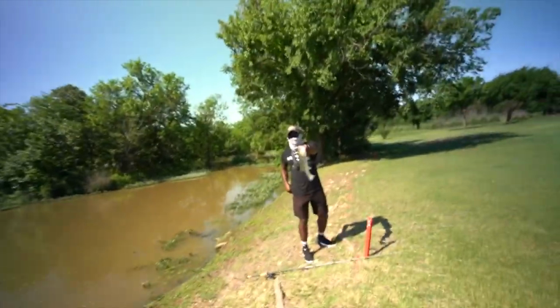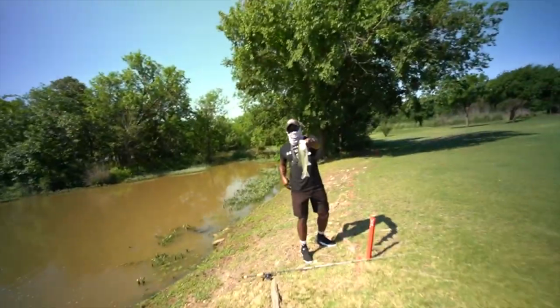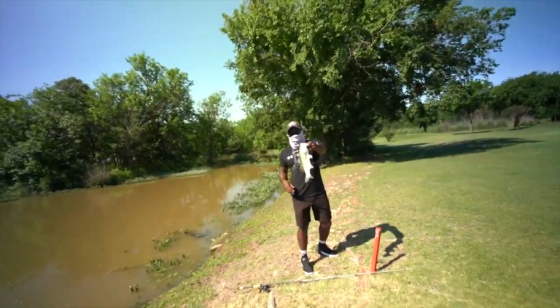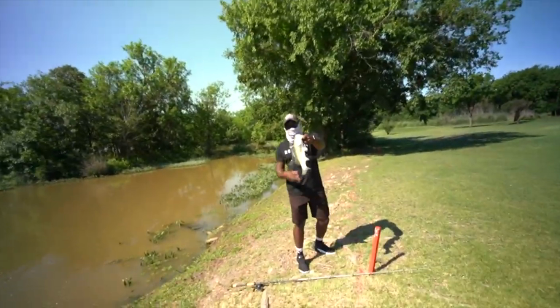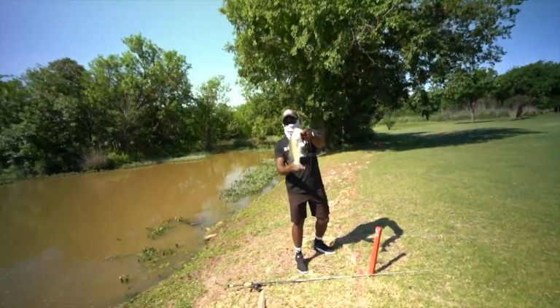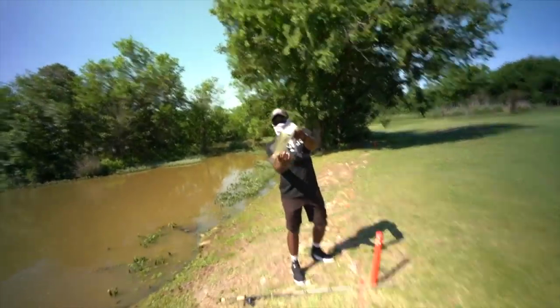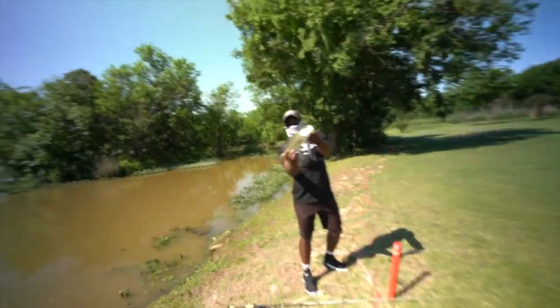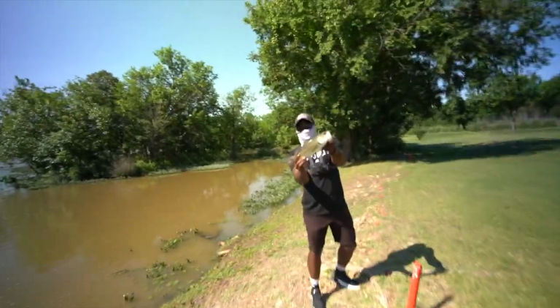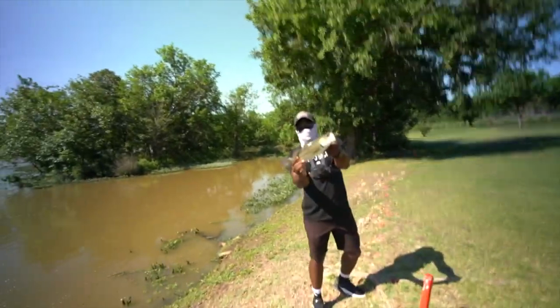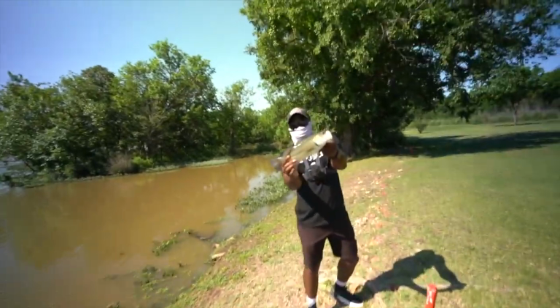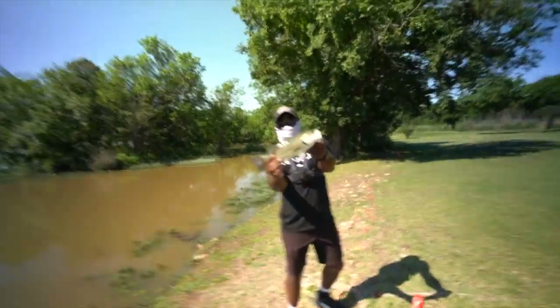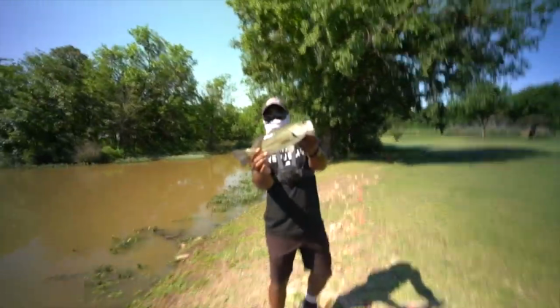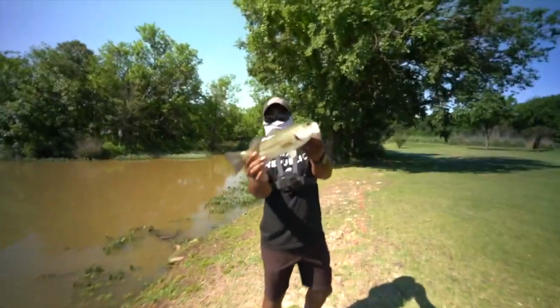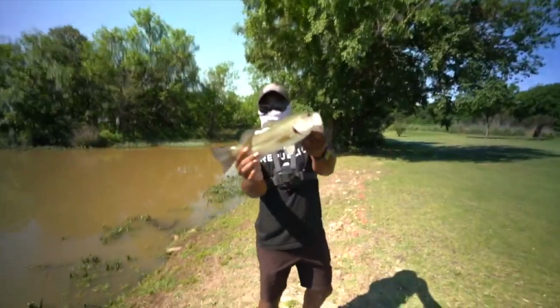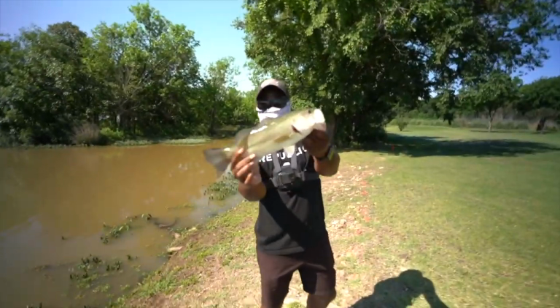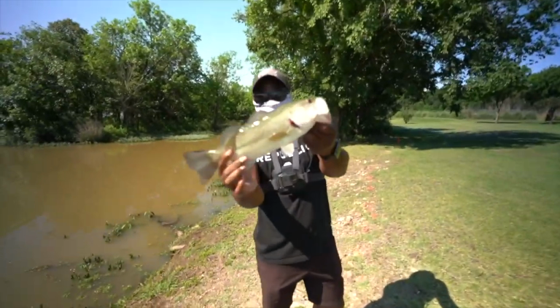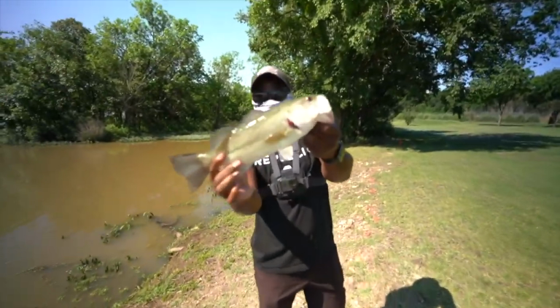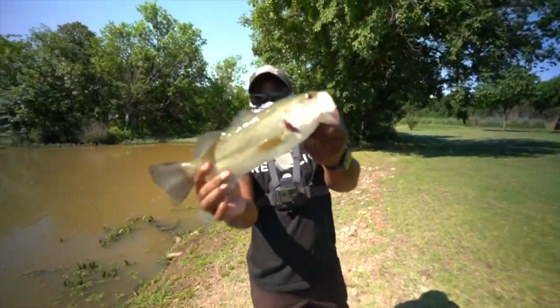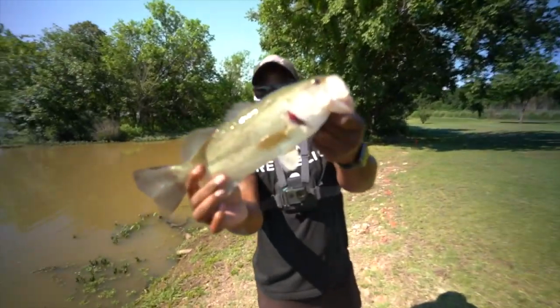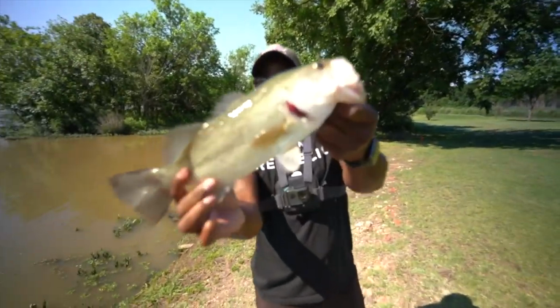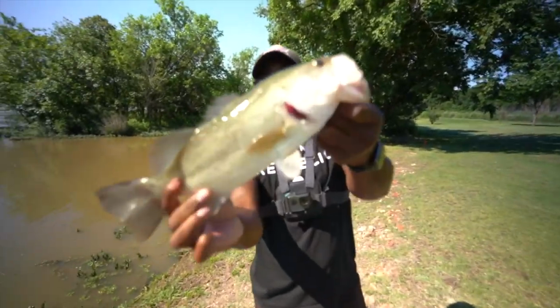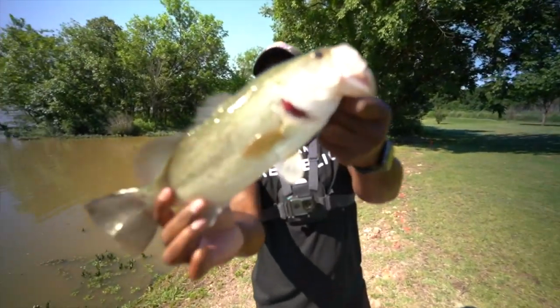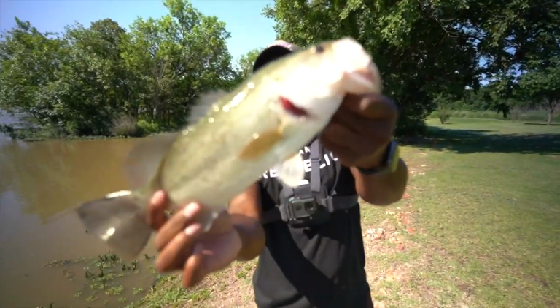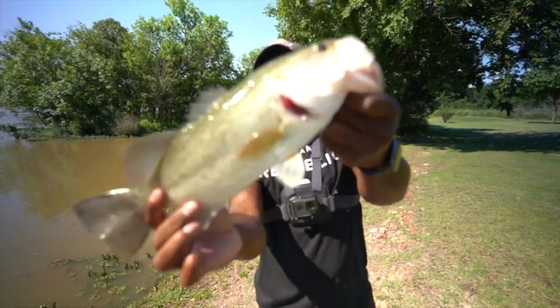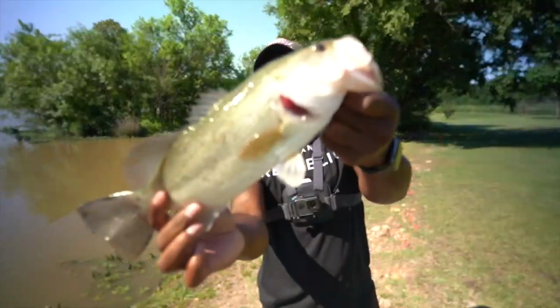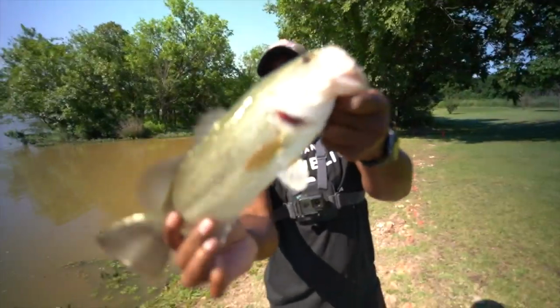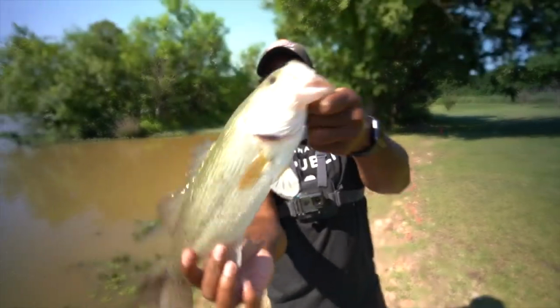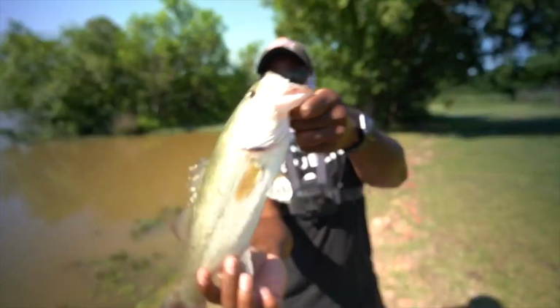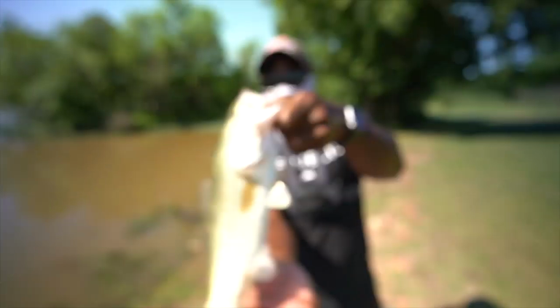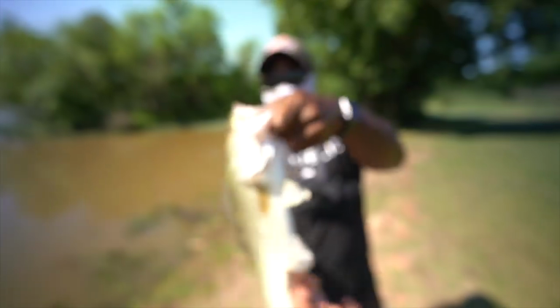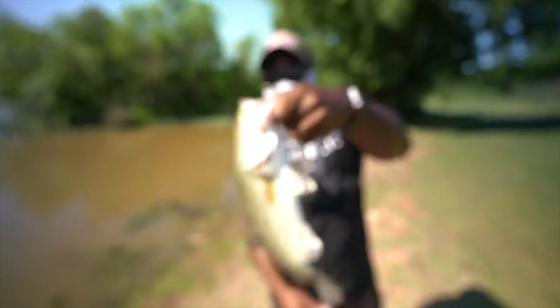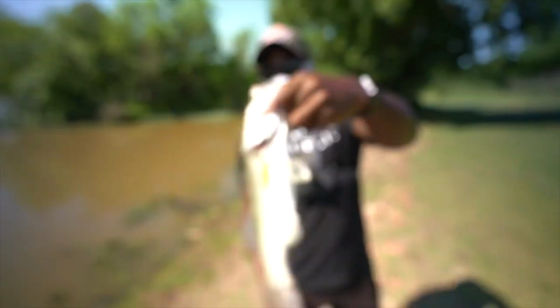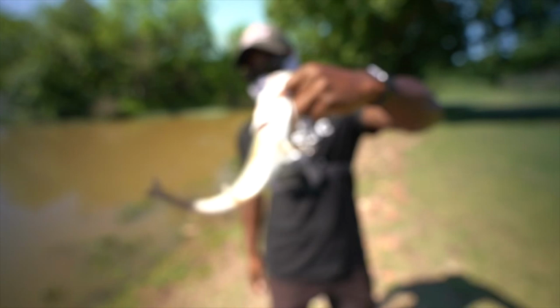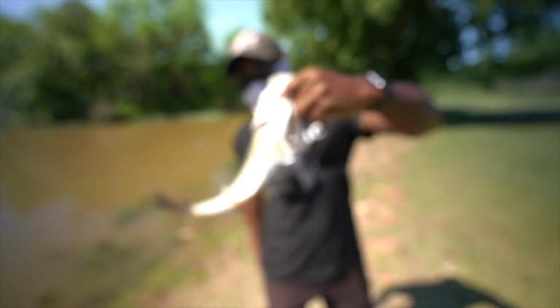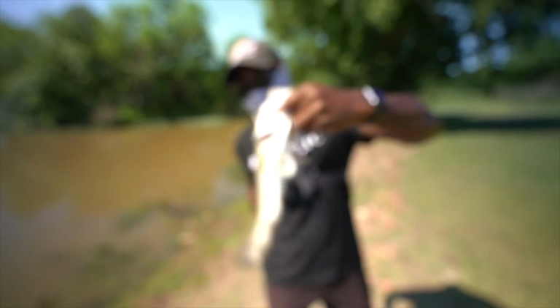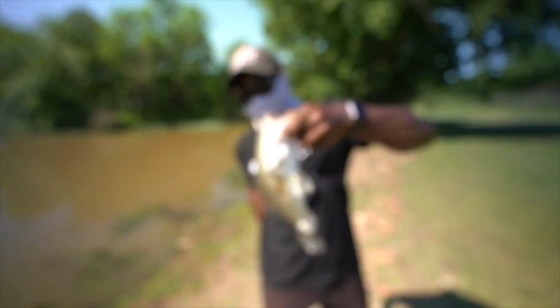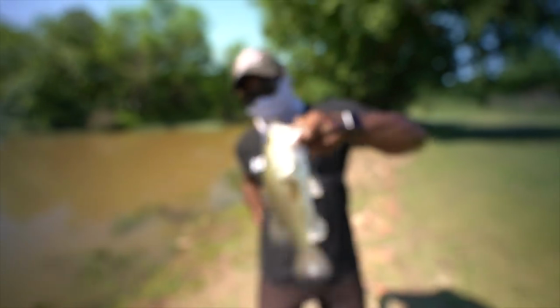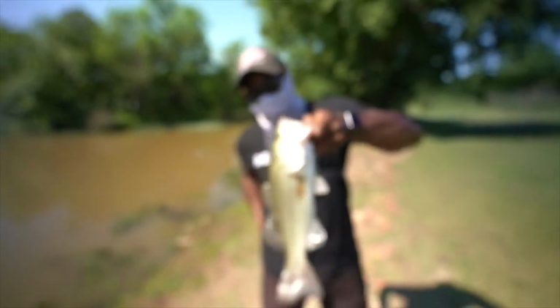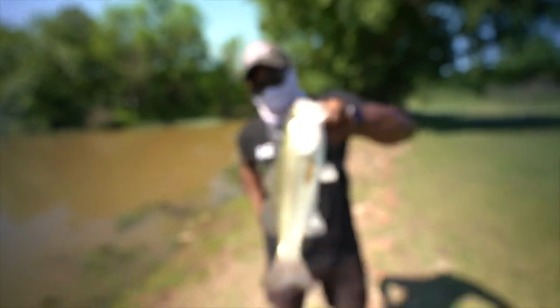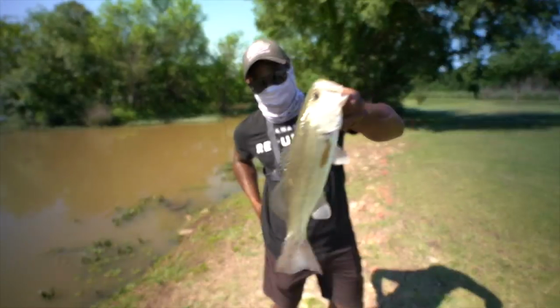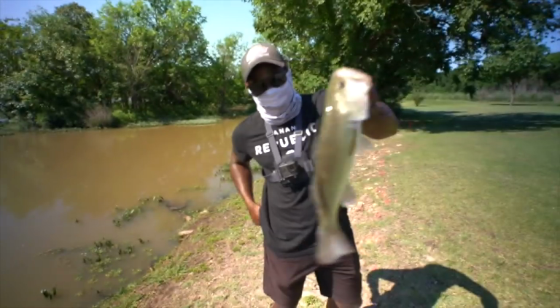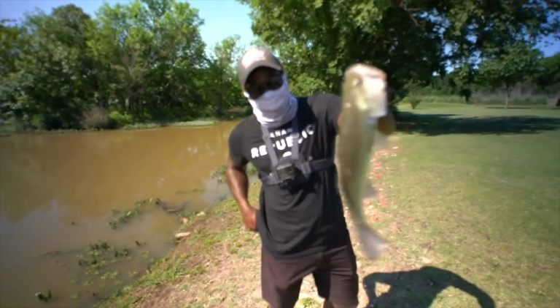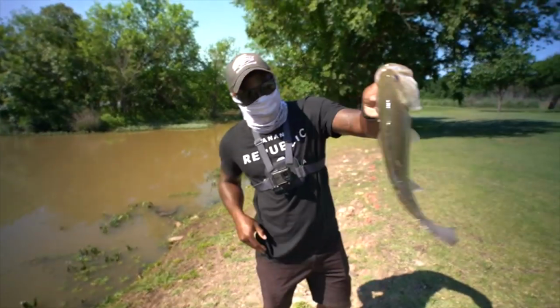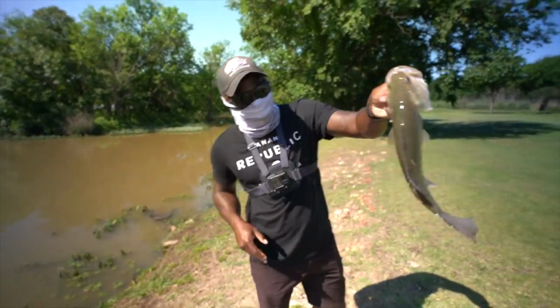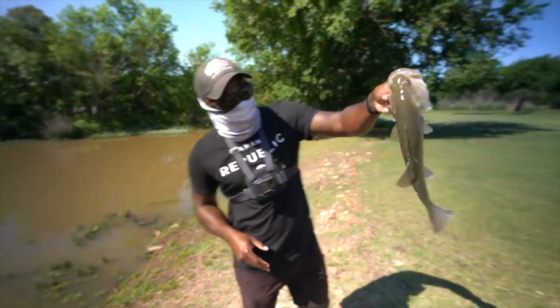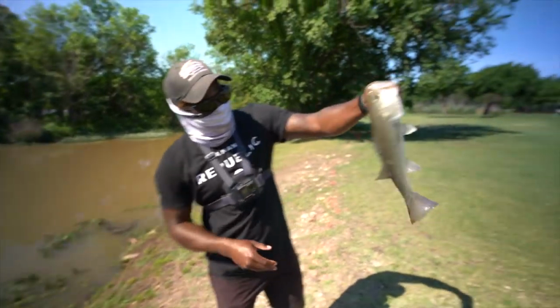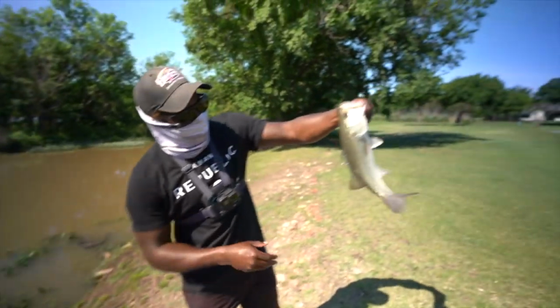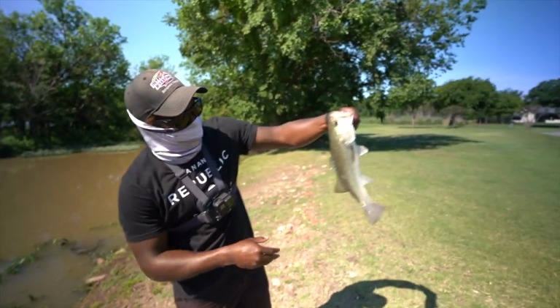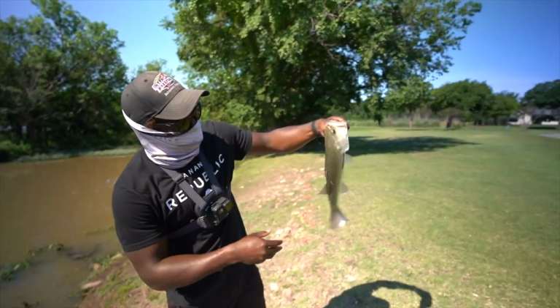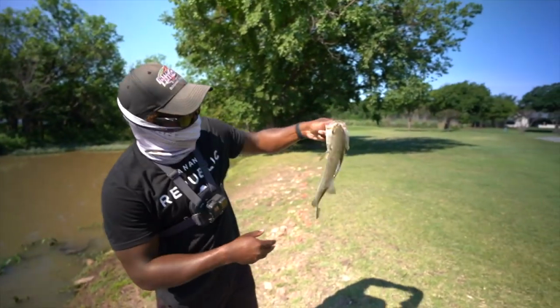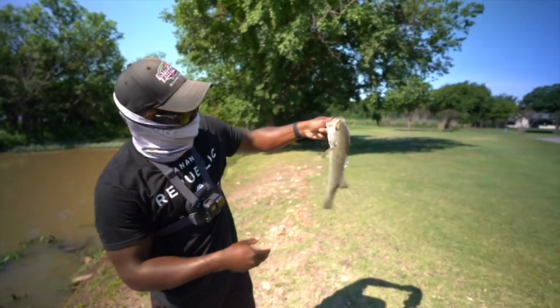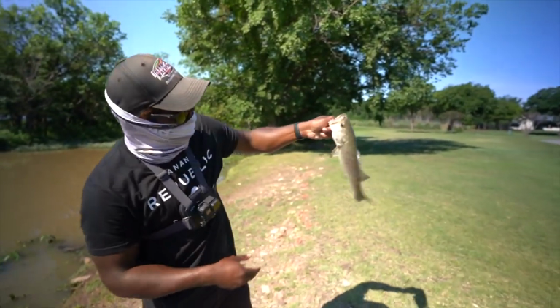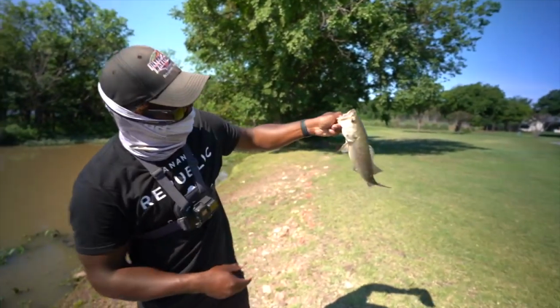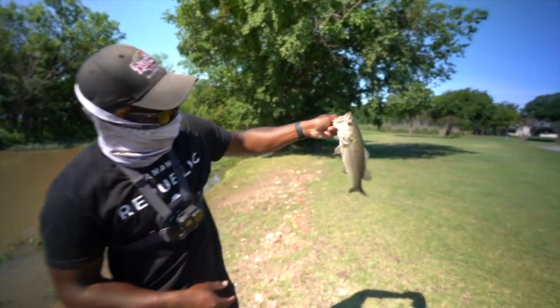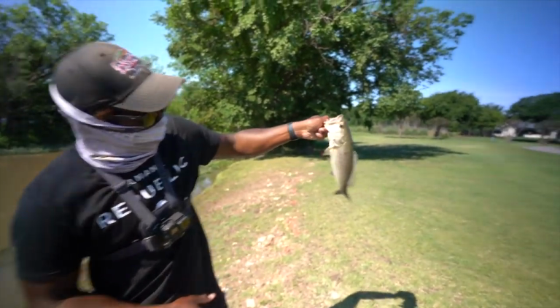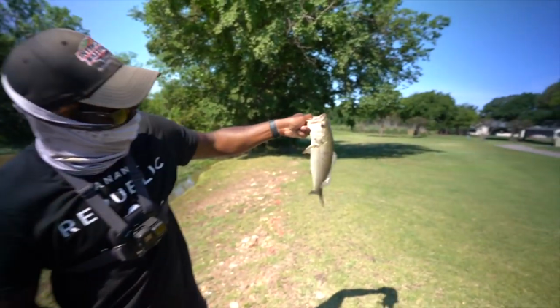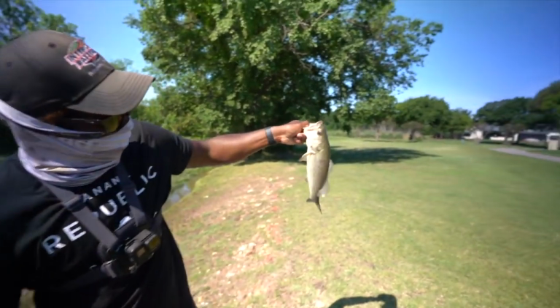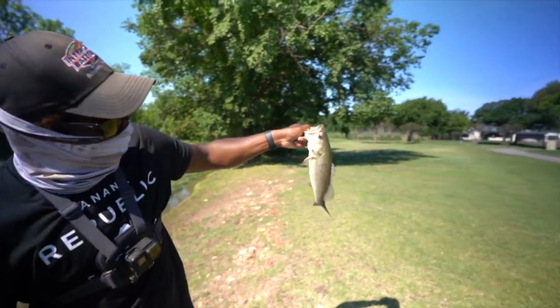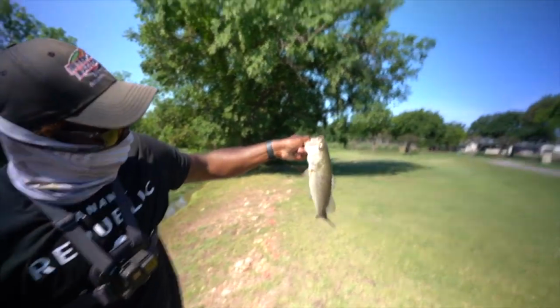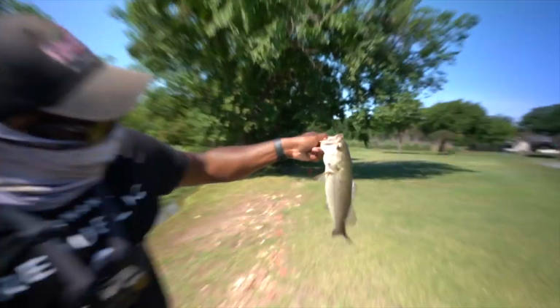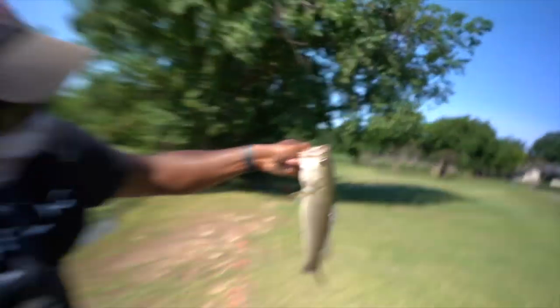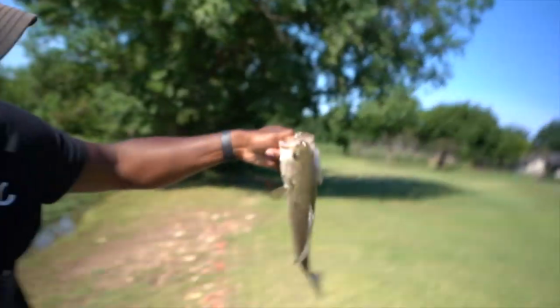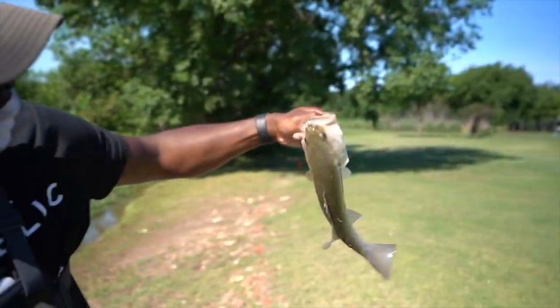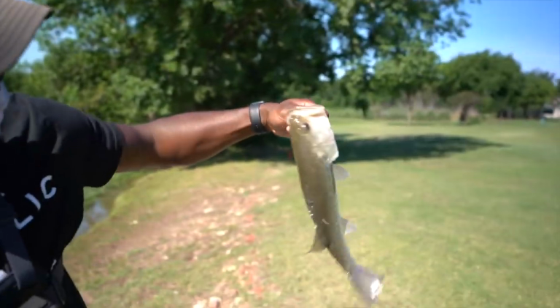He's a little guy, but he's something. Look how pale they are though — it's crazy.